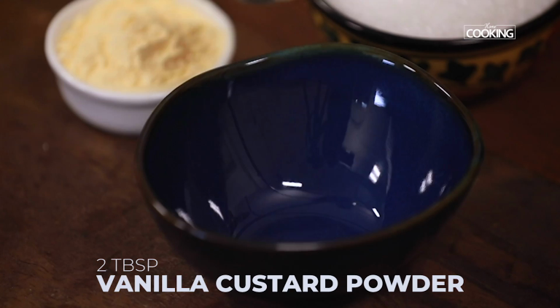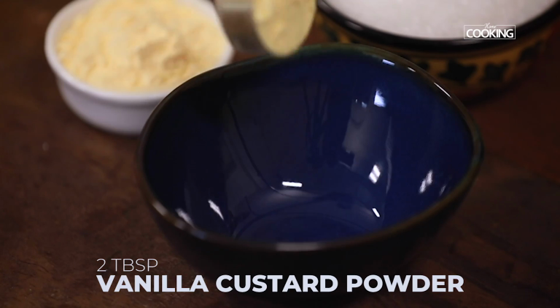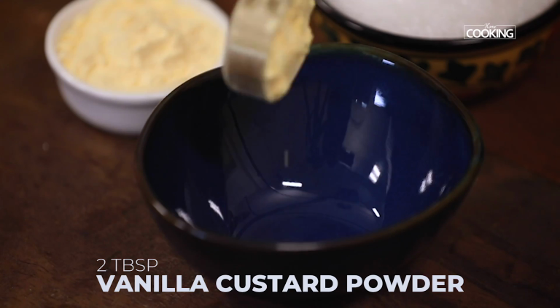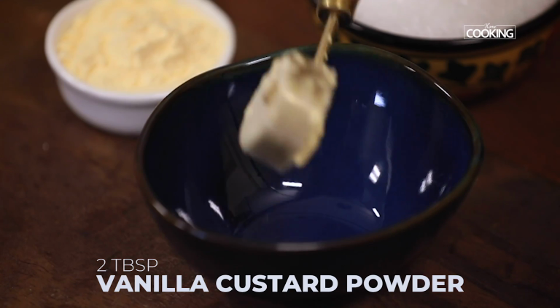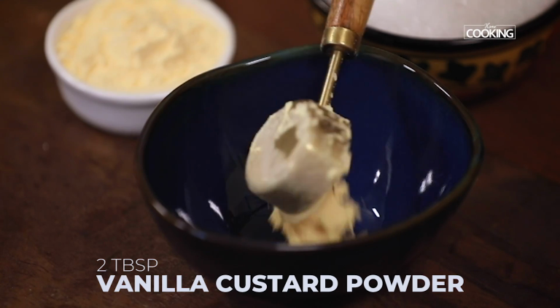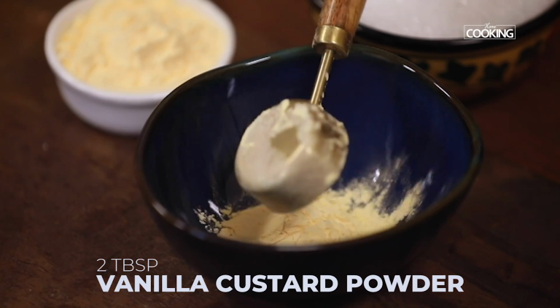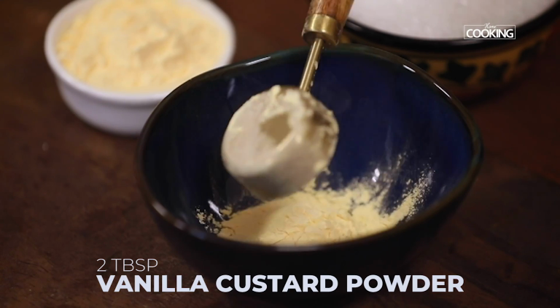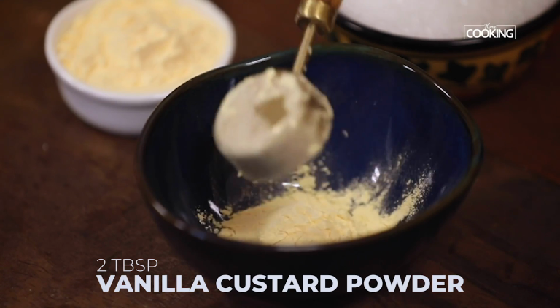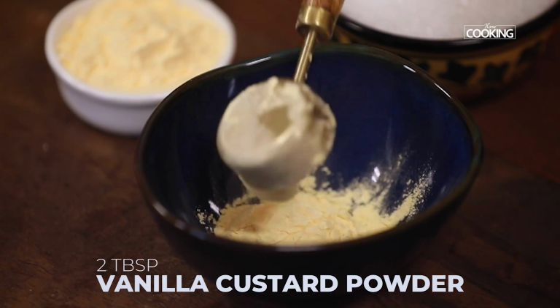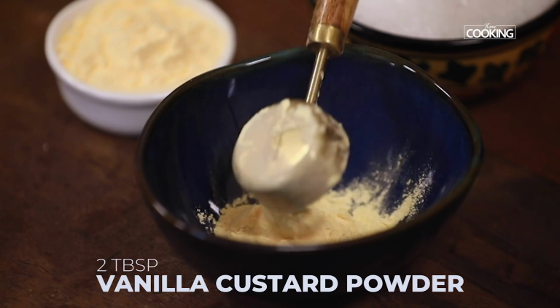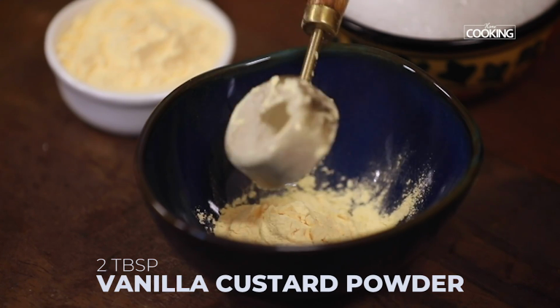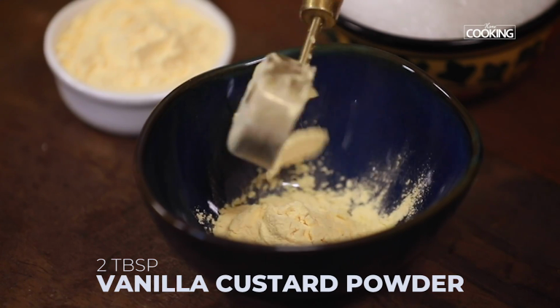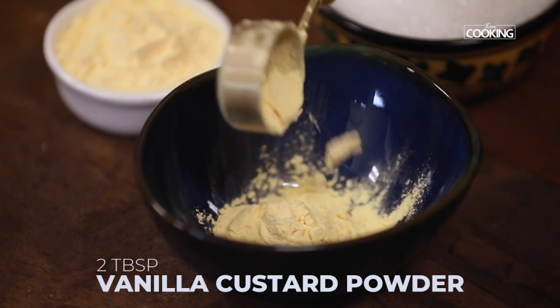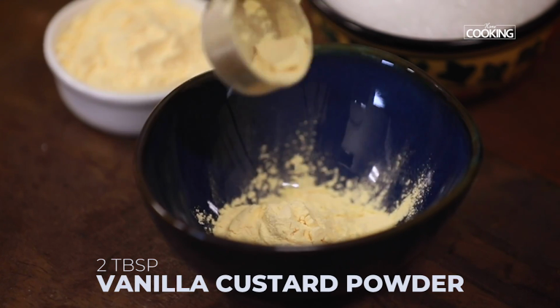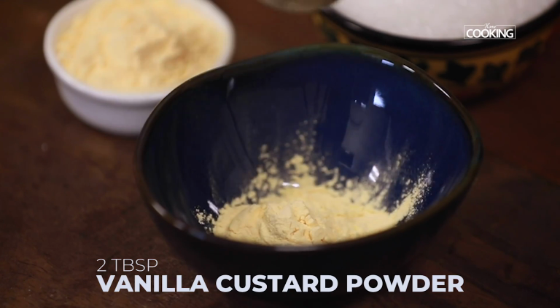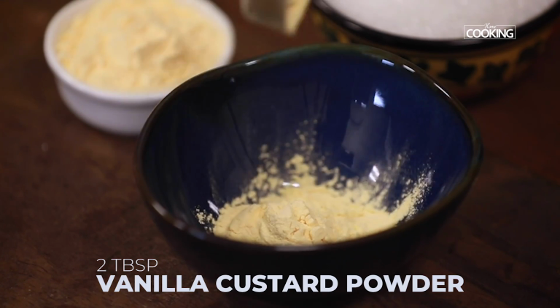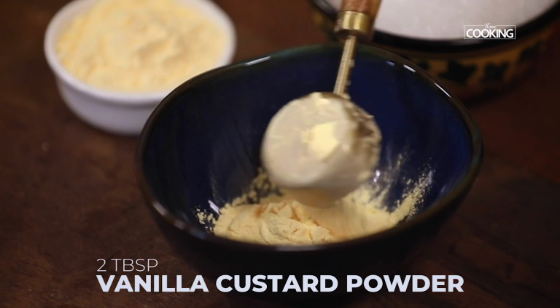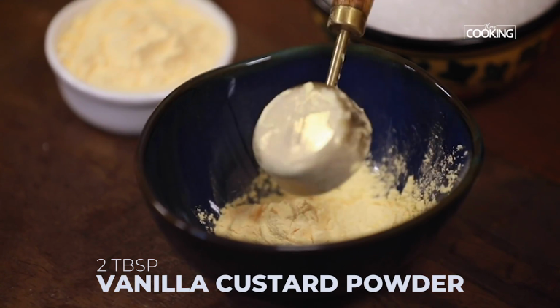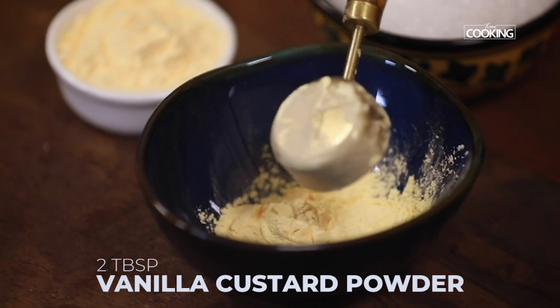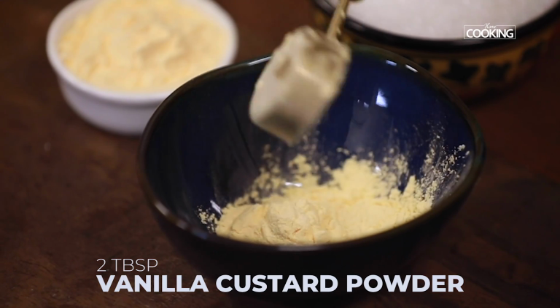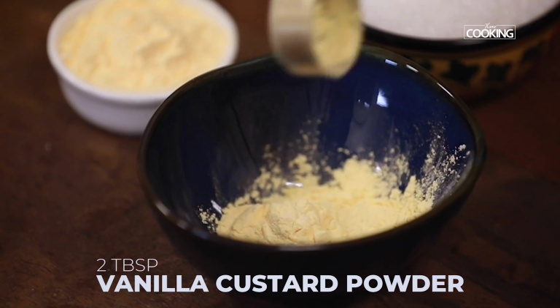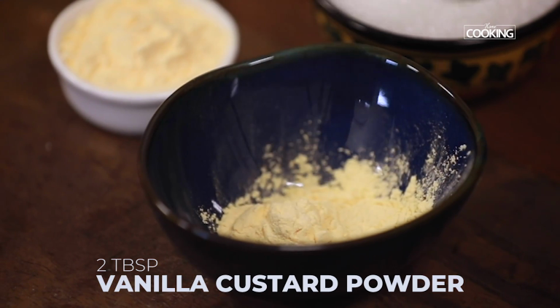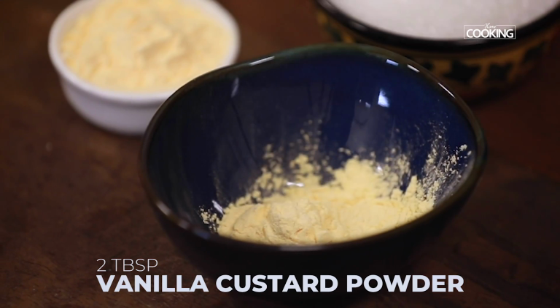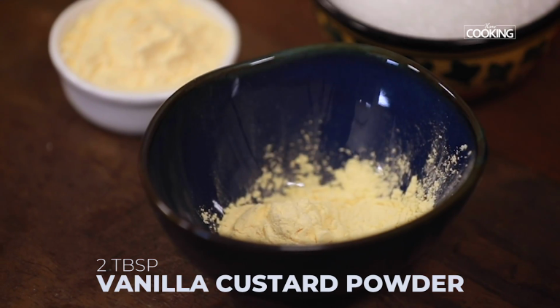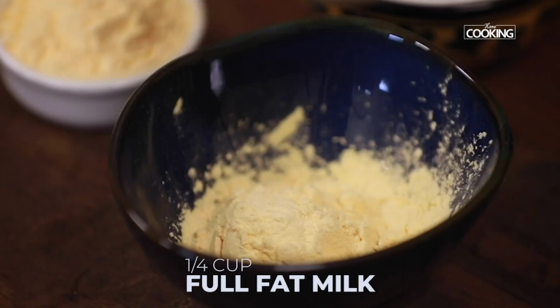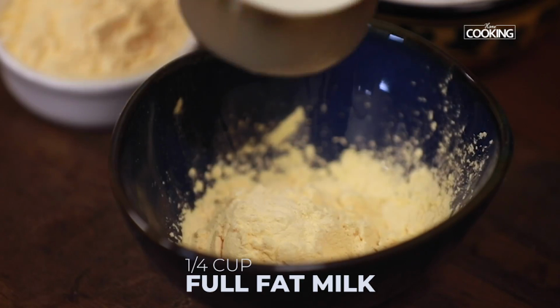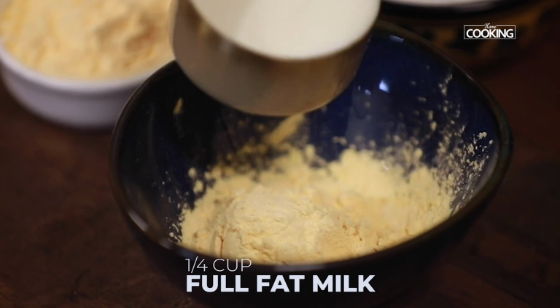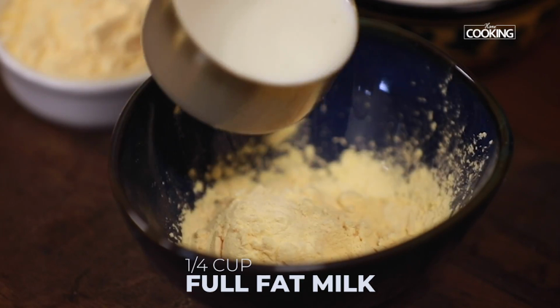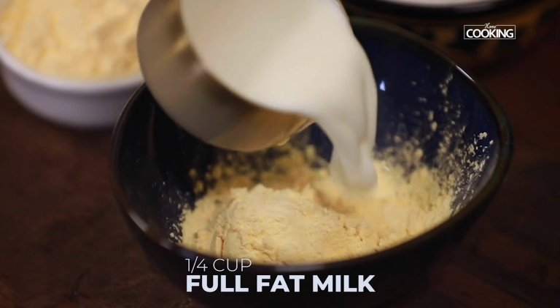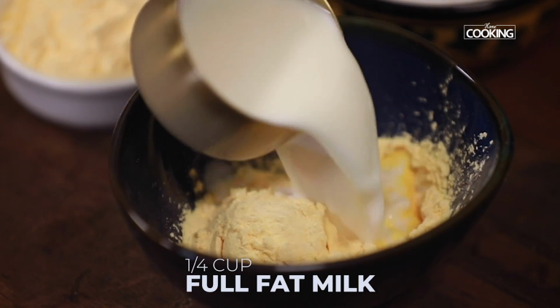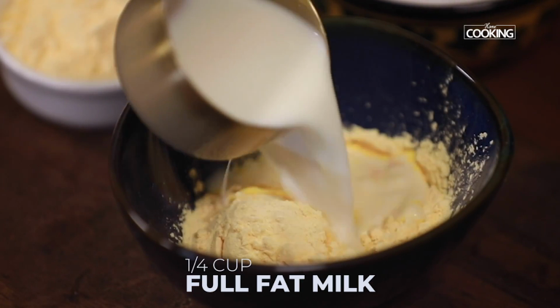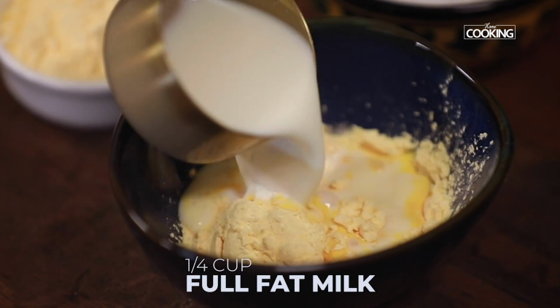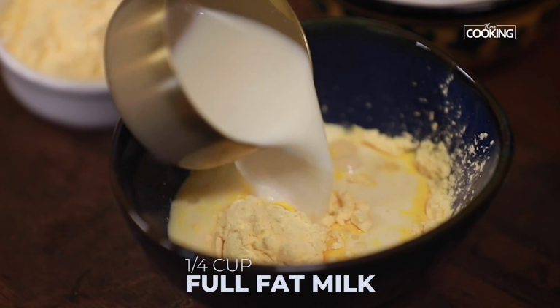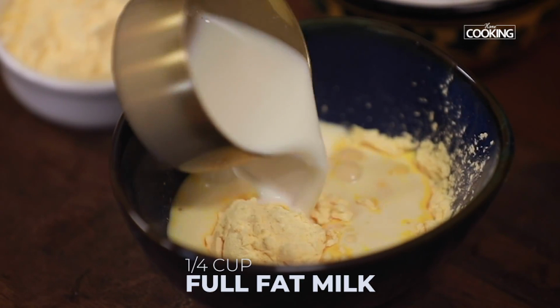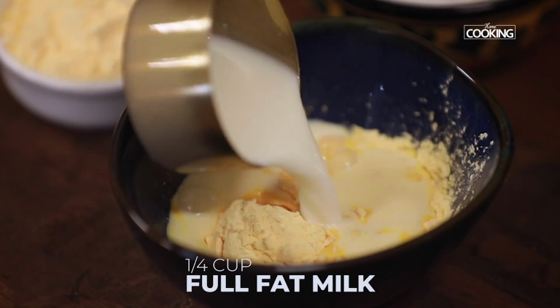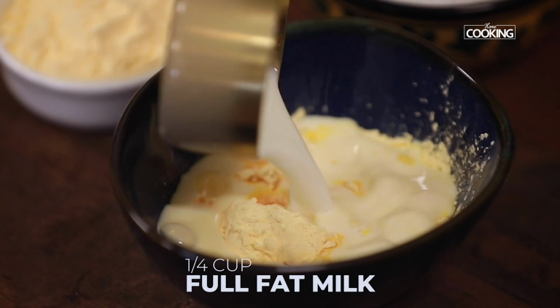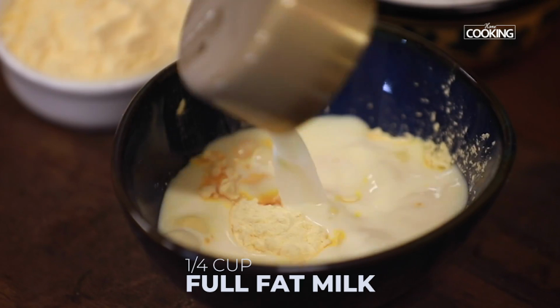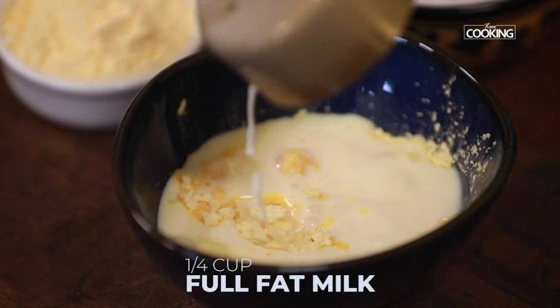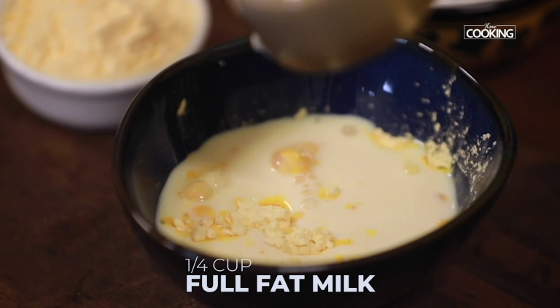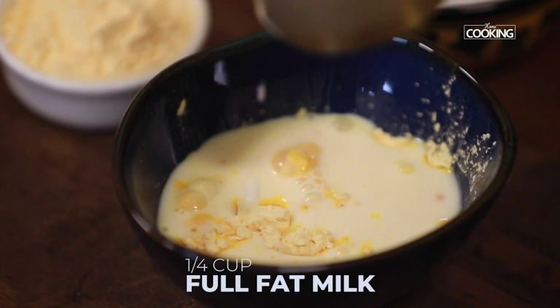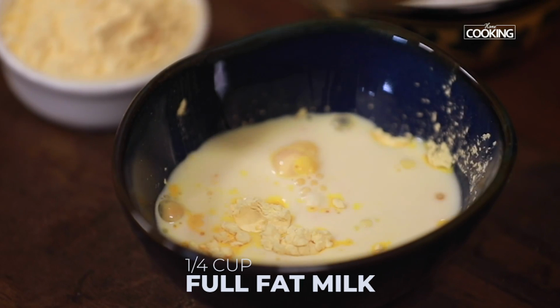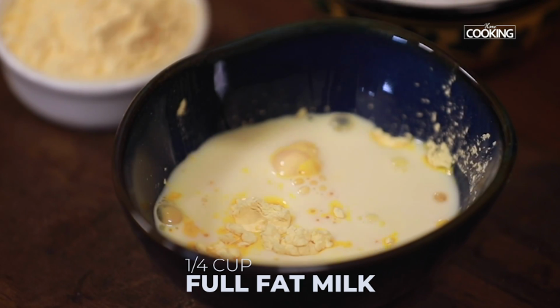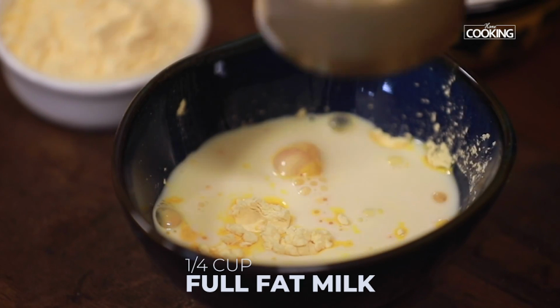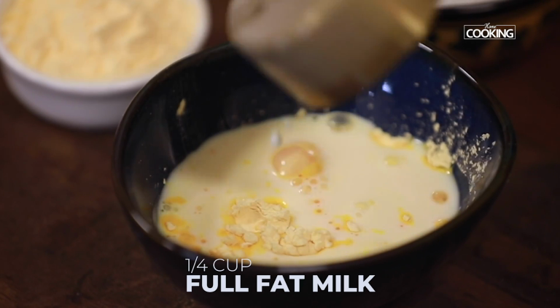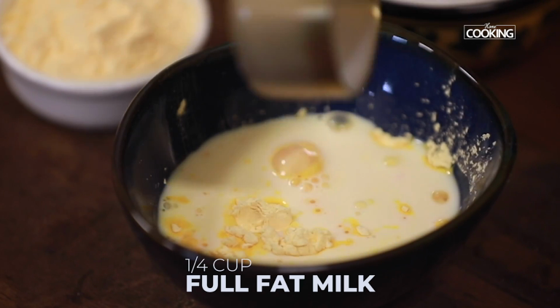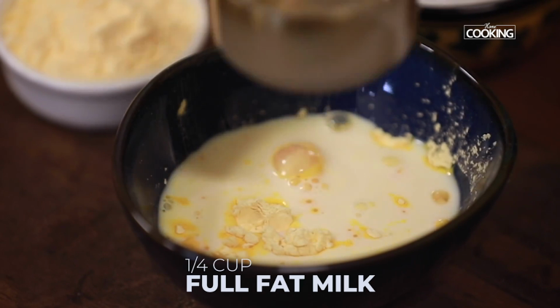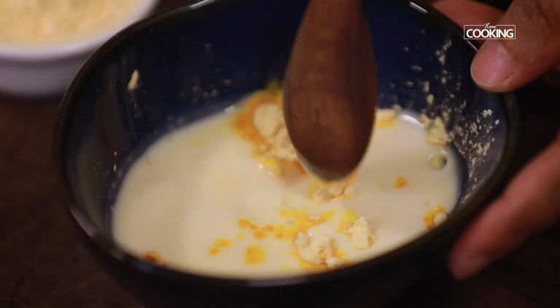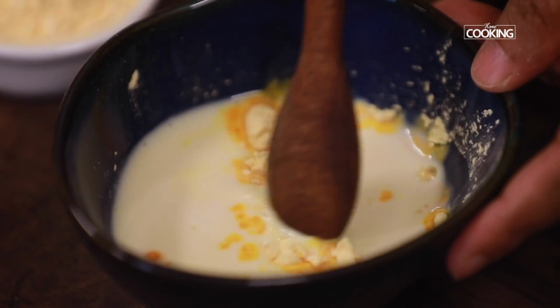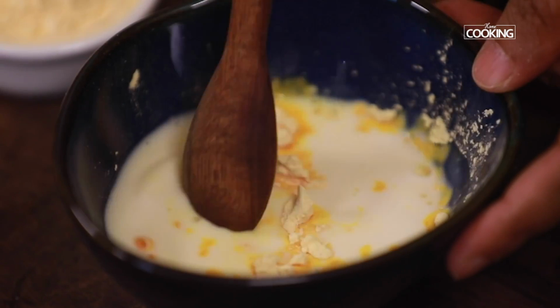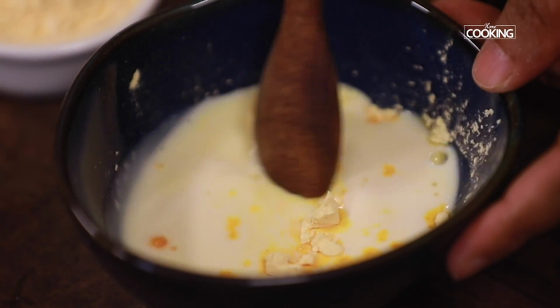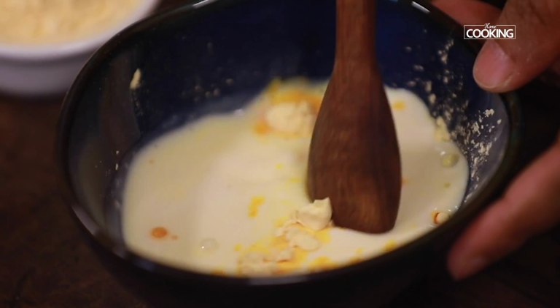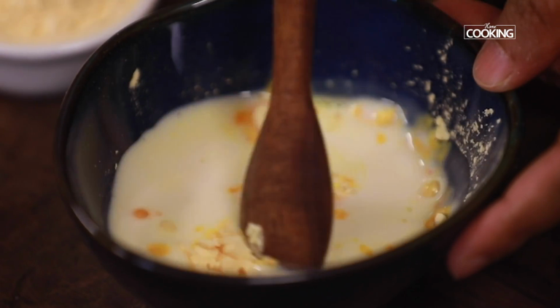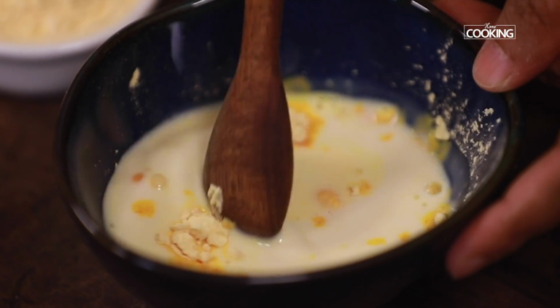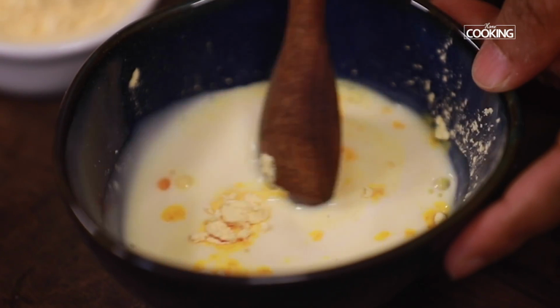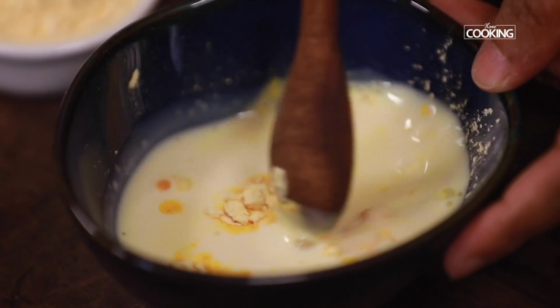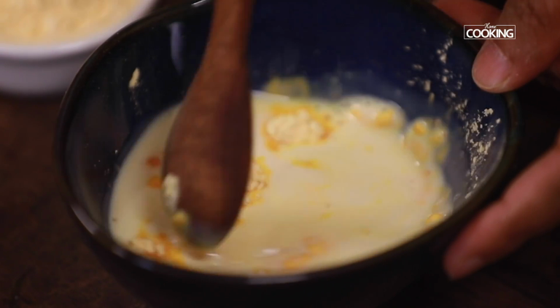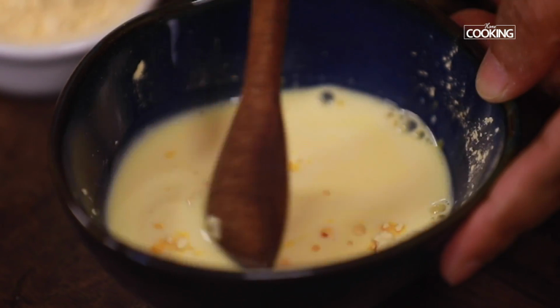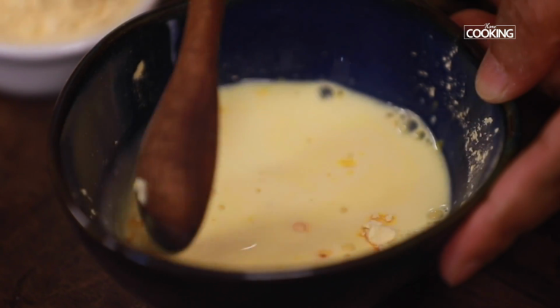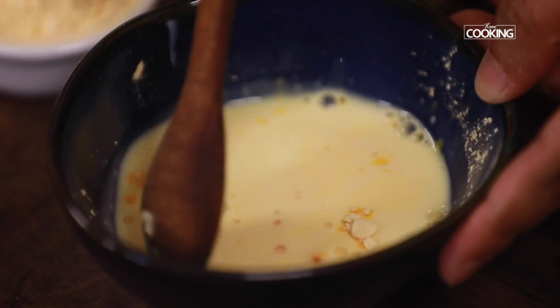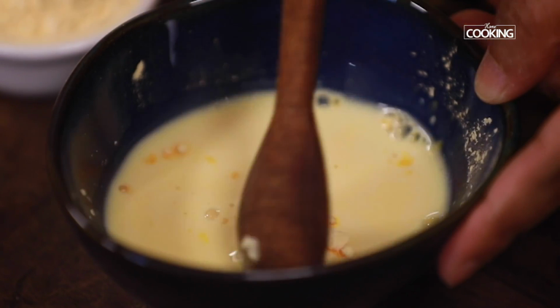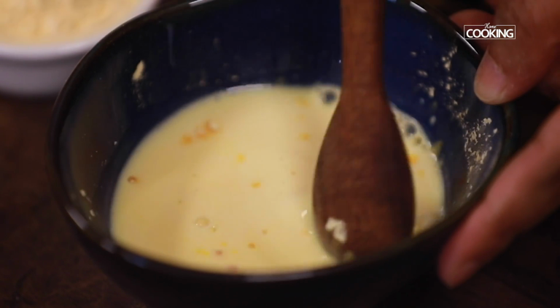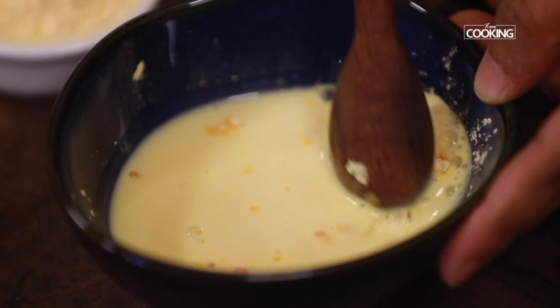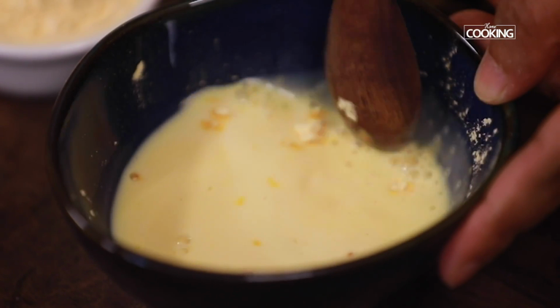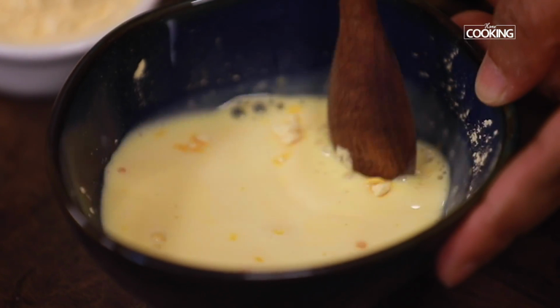Mix two tablespoons of vanilla custard powder with quarter cup of full fat milk. Mix it till the custard powder is completely dissolved.